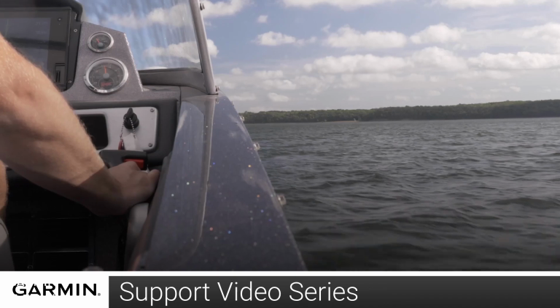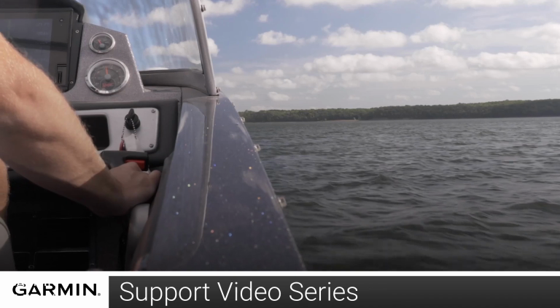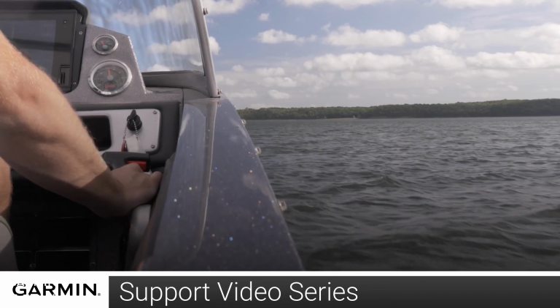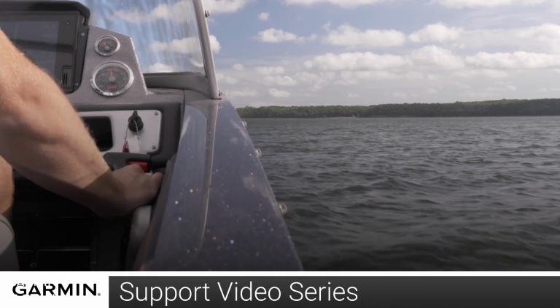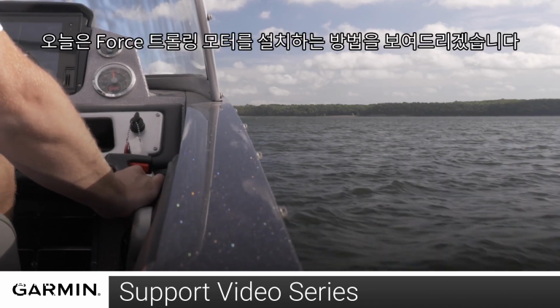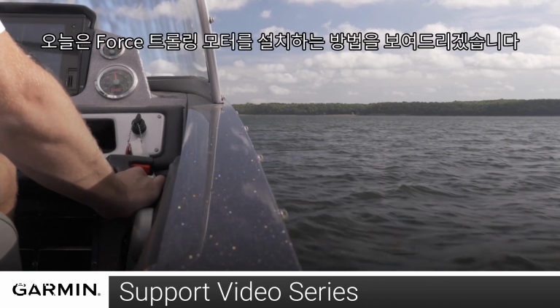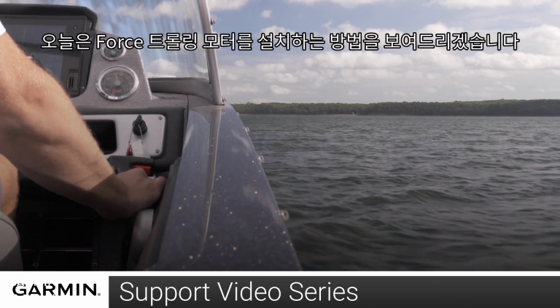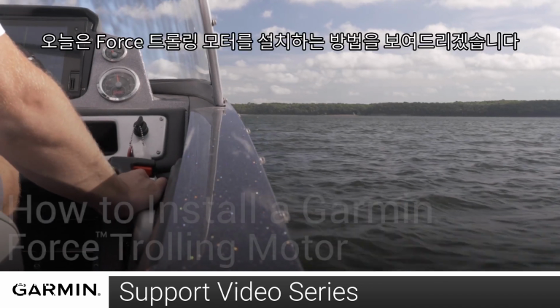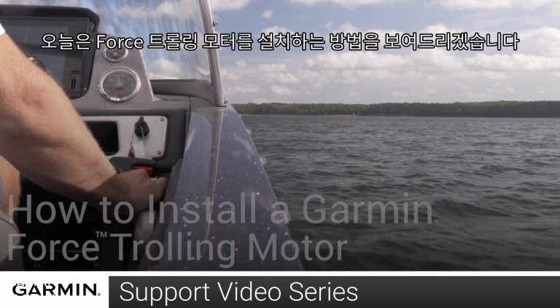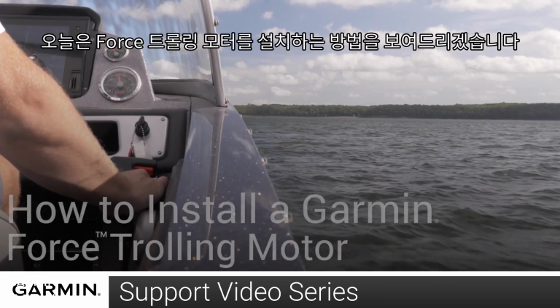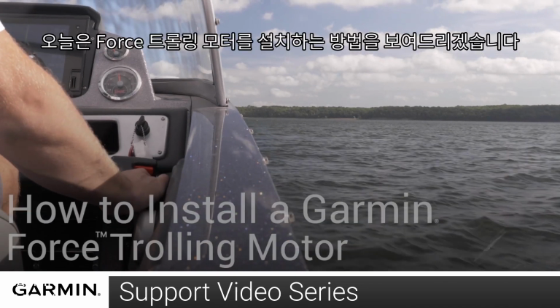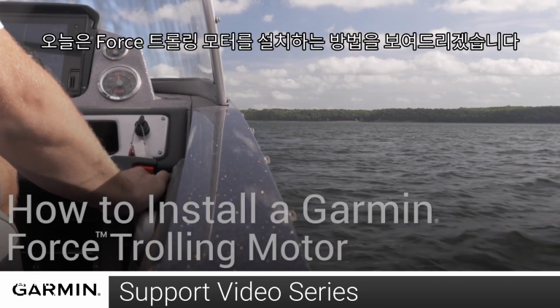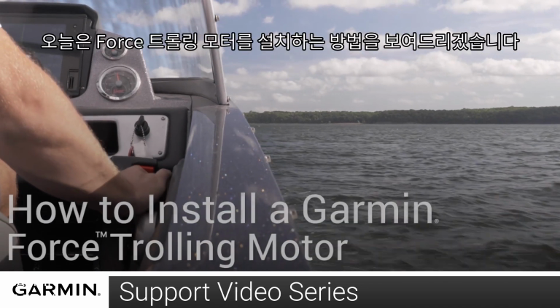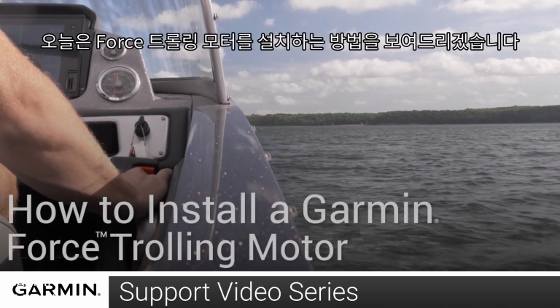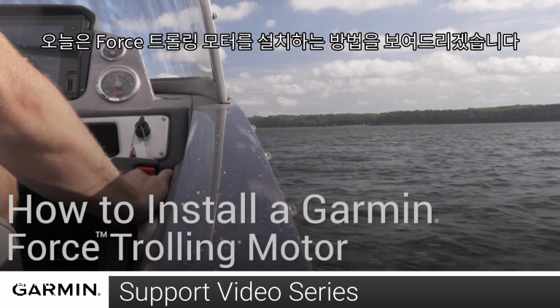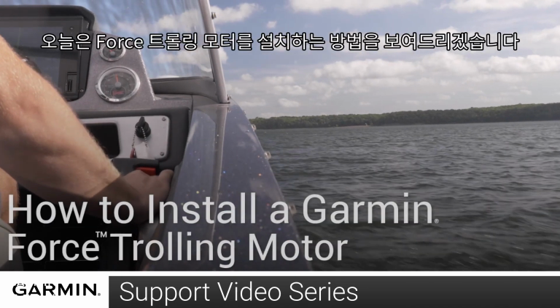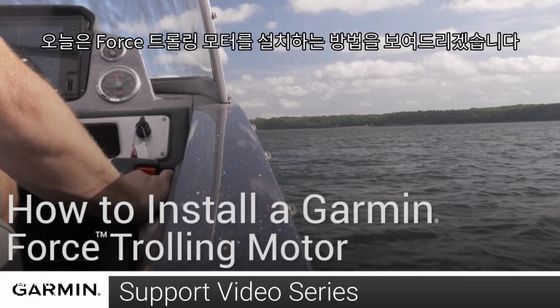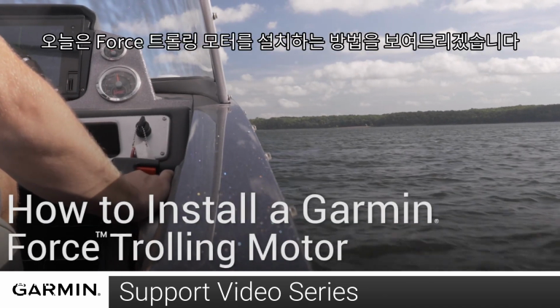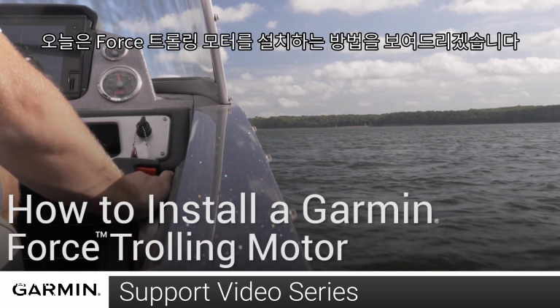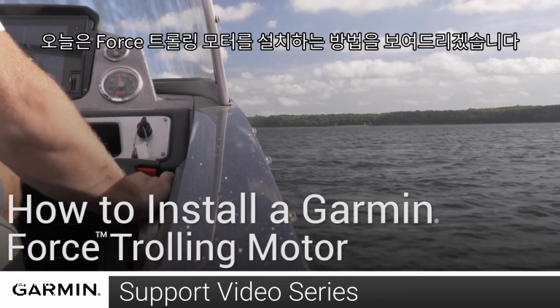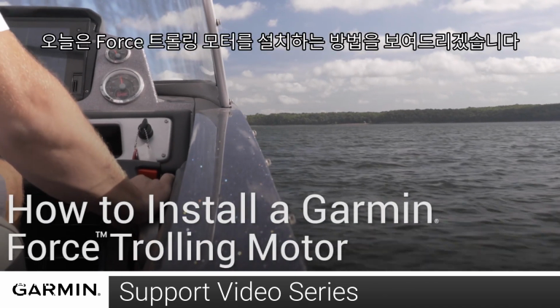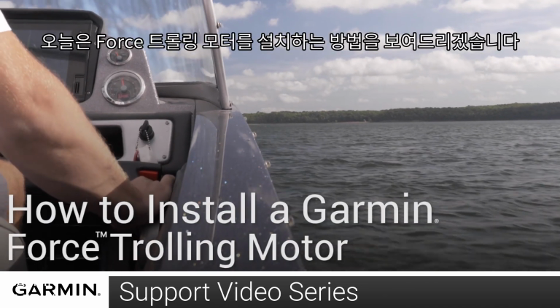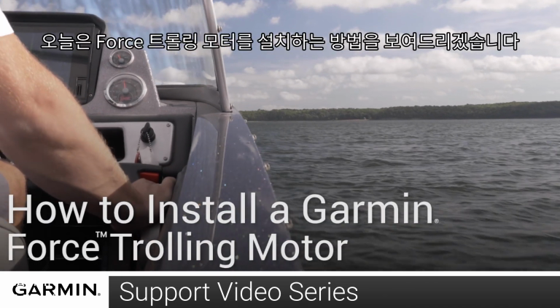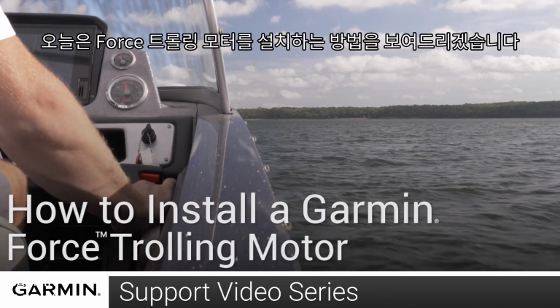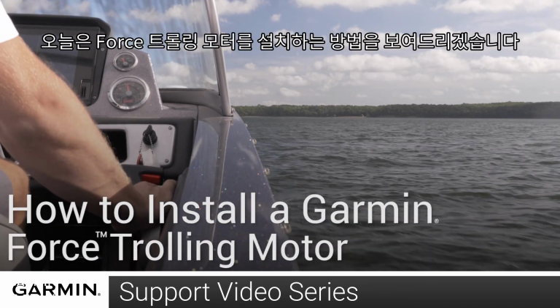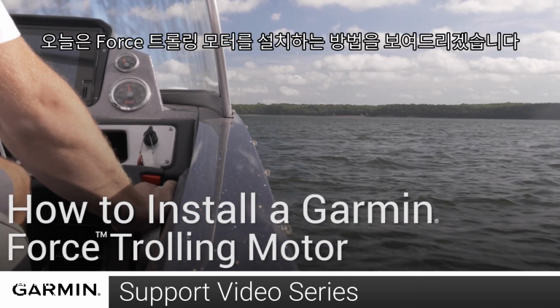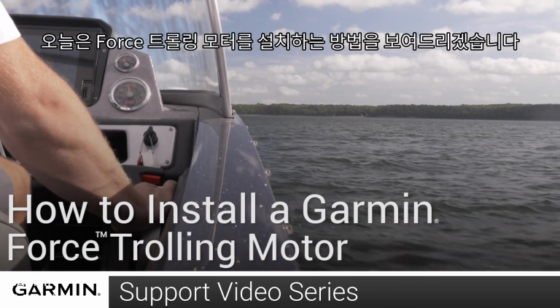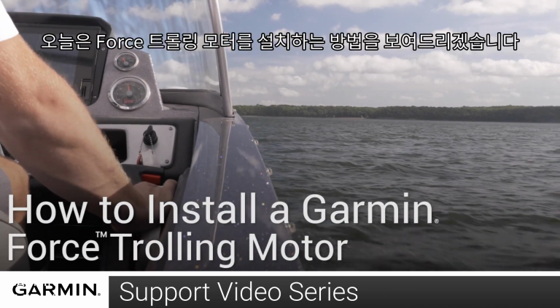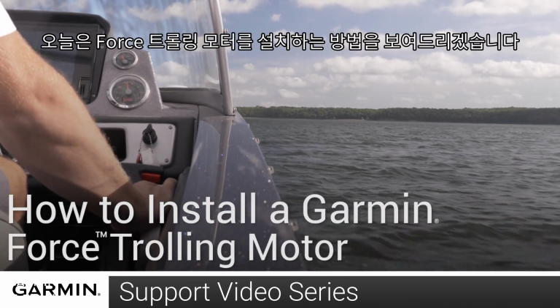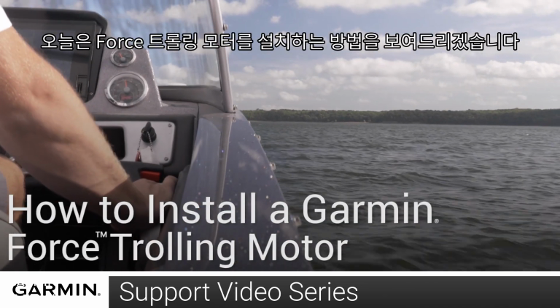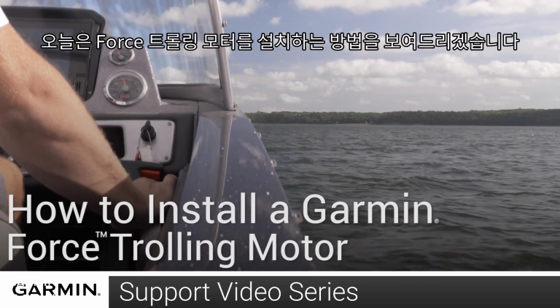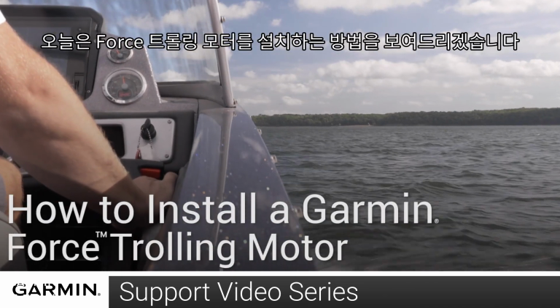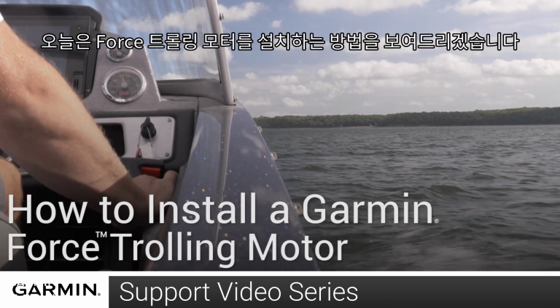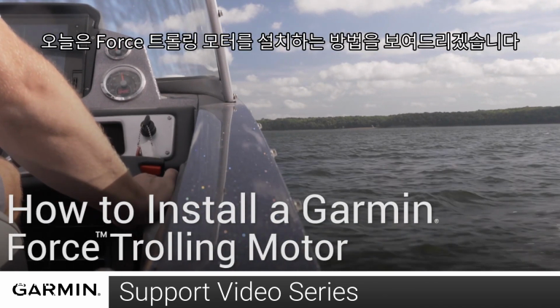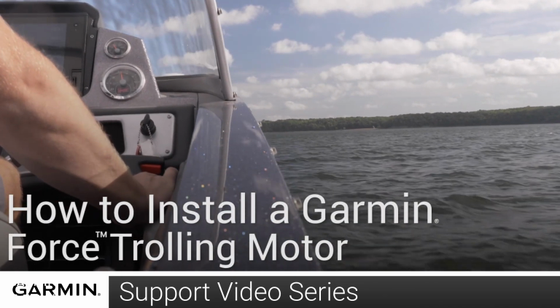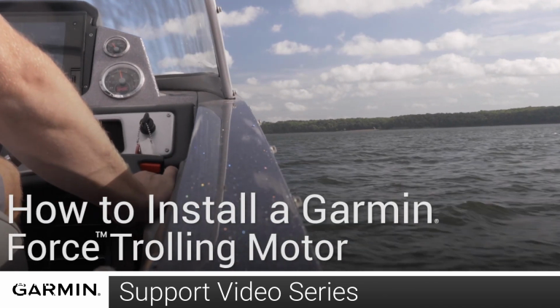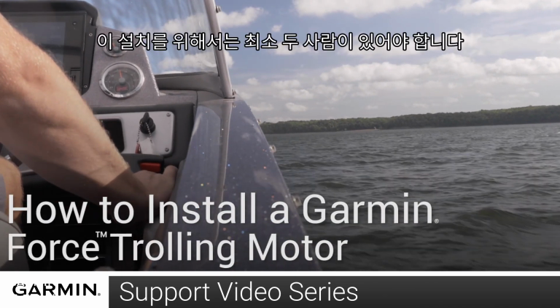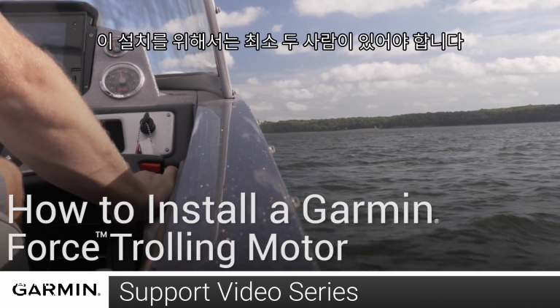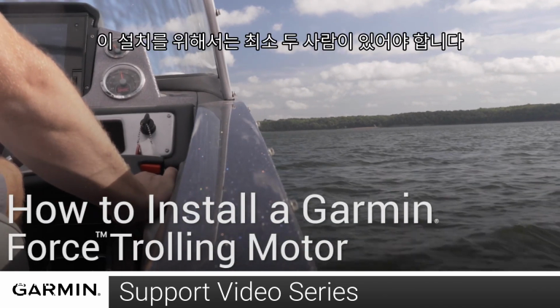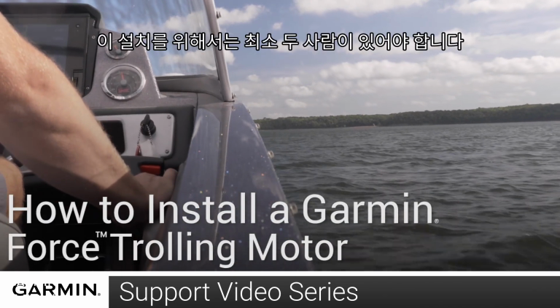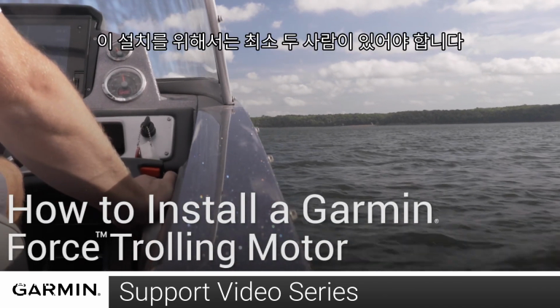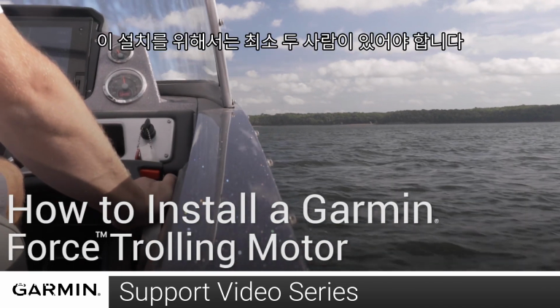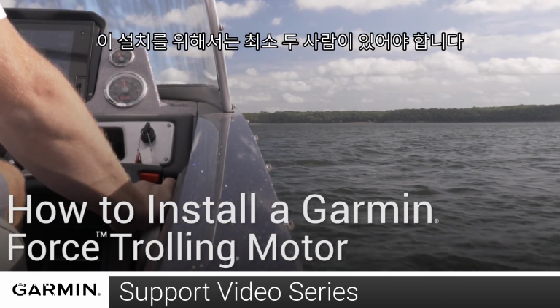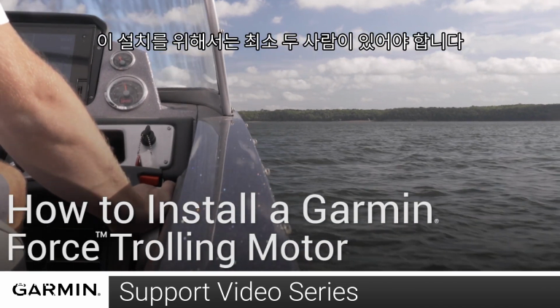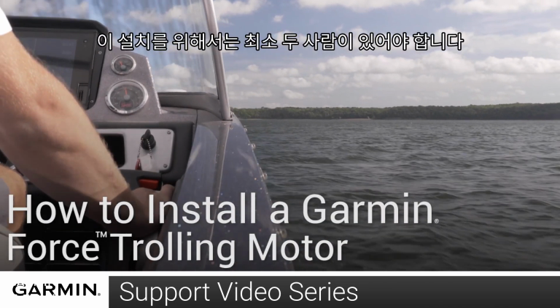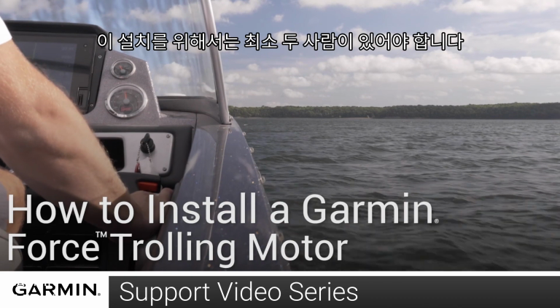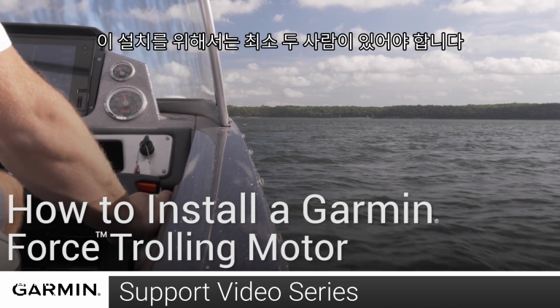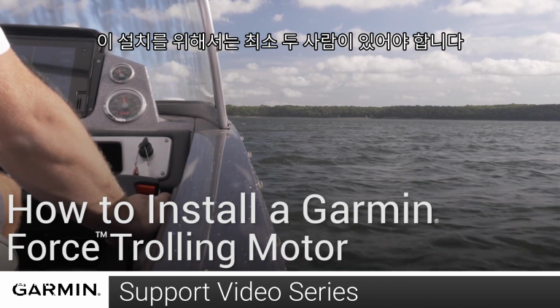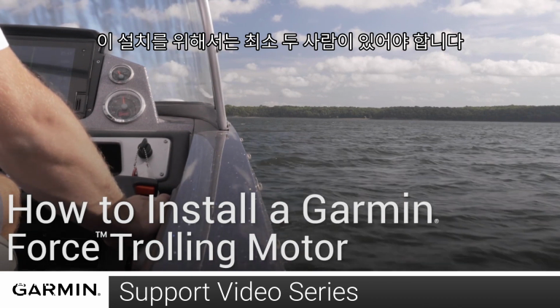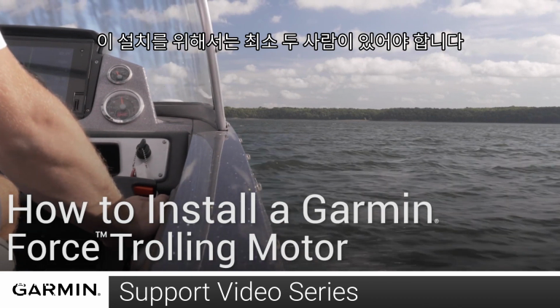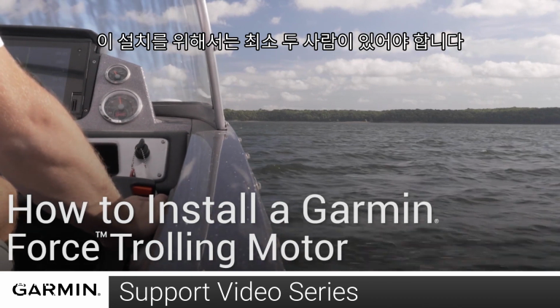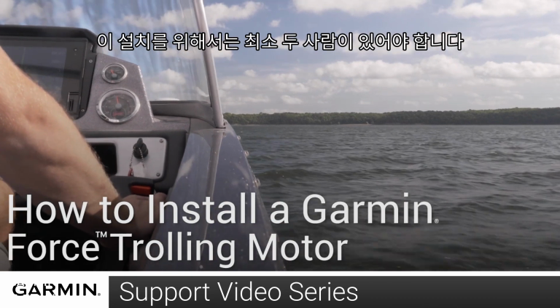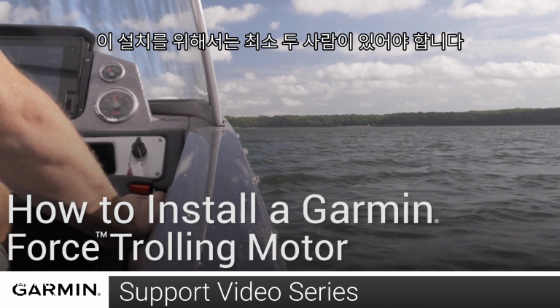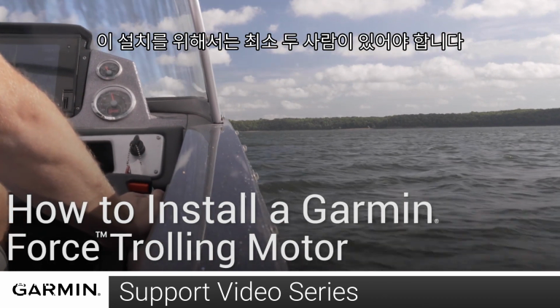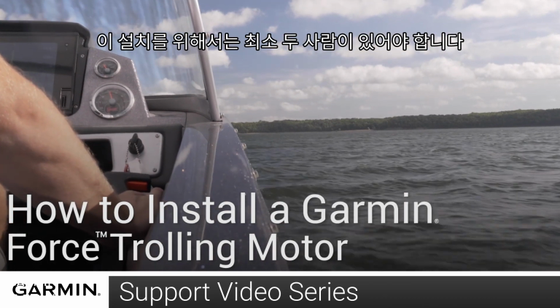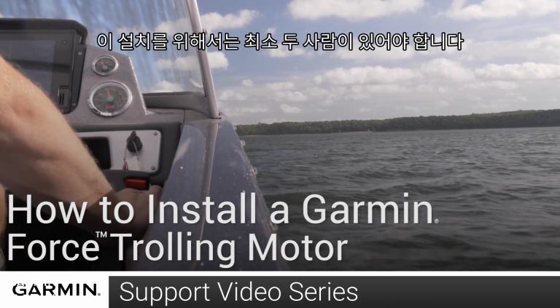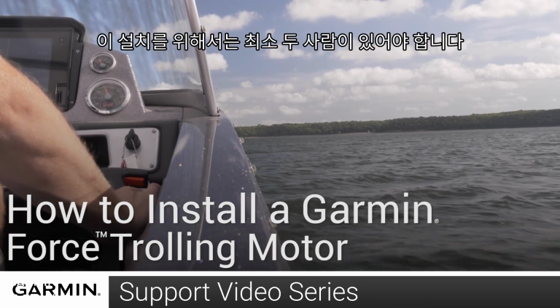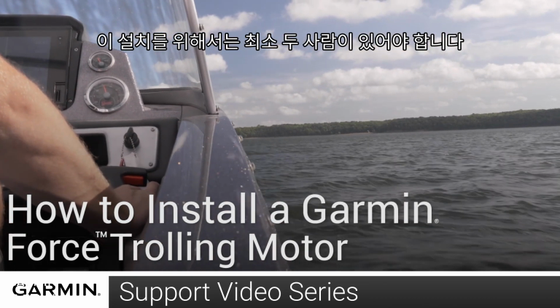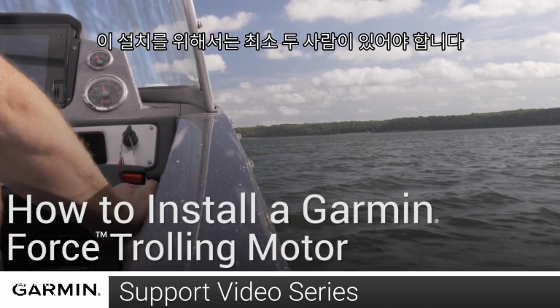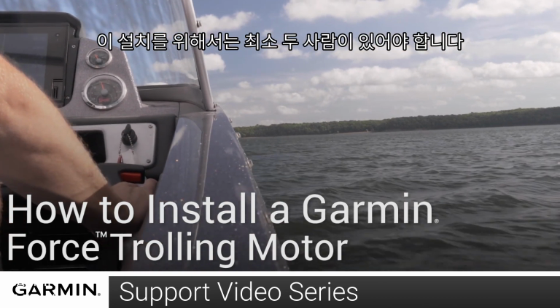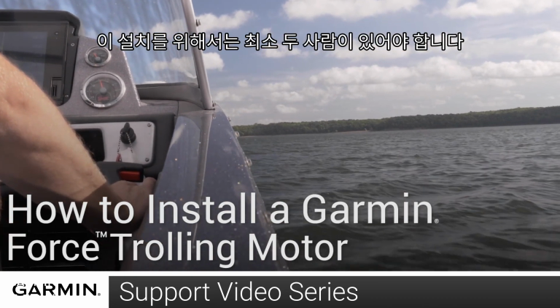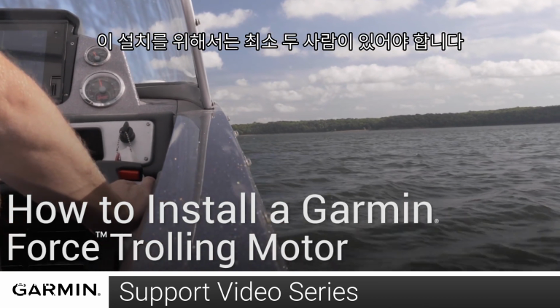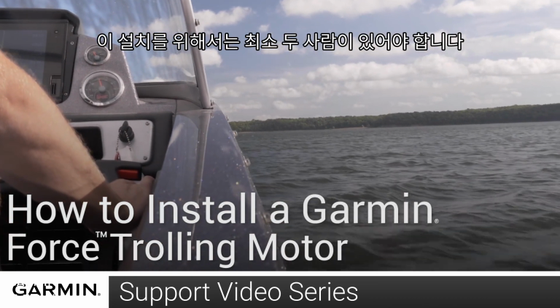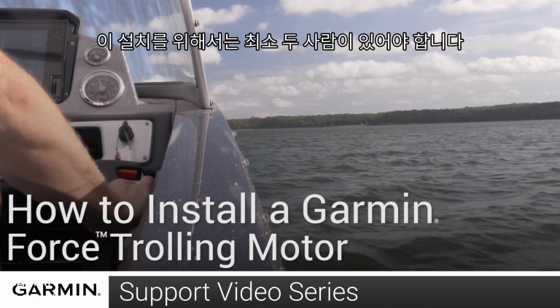Today we will show you how to install a Force trolling motor. For this installation, we recommend having at least two people.